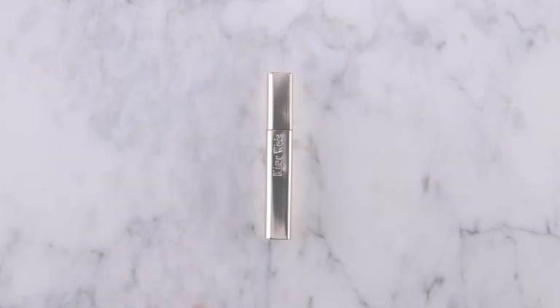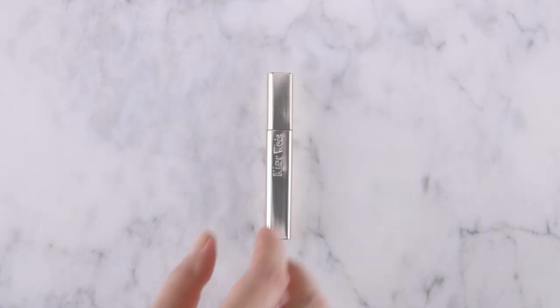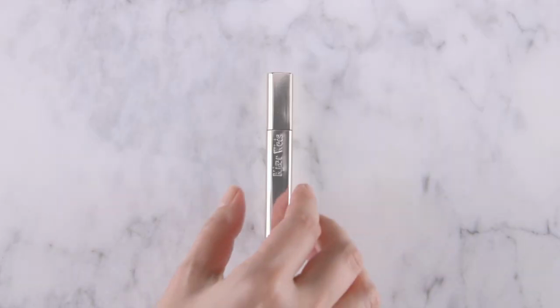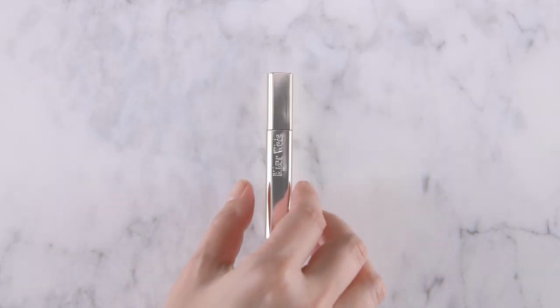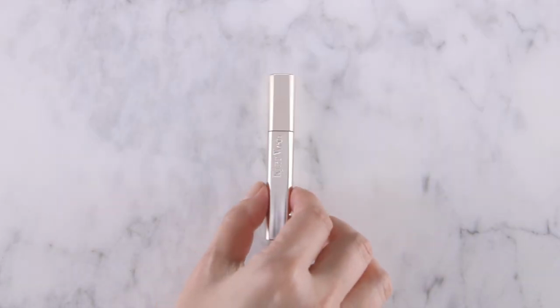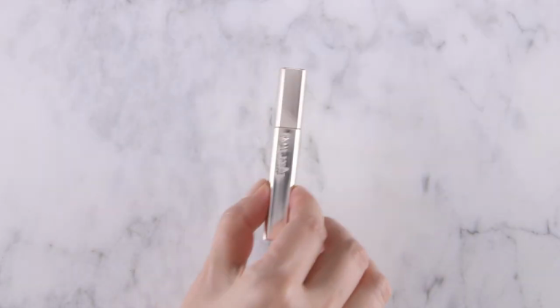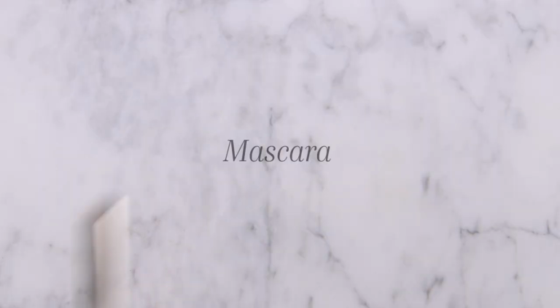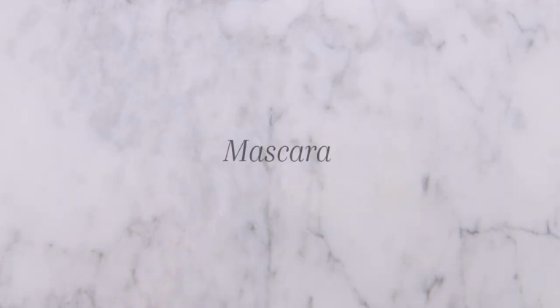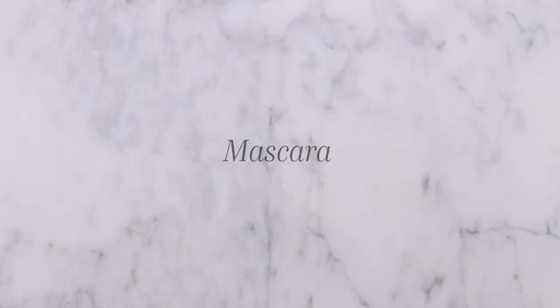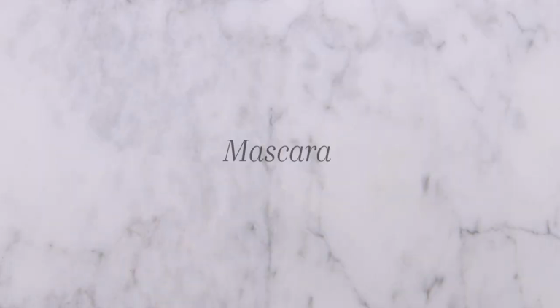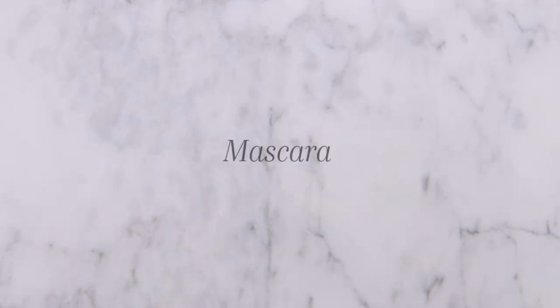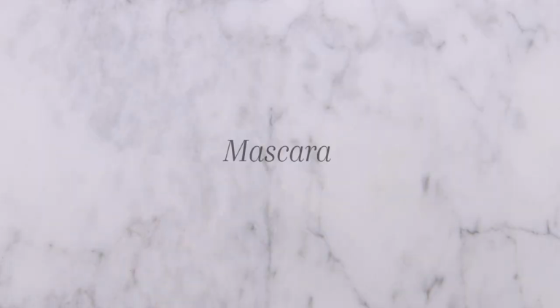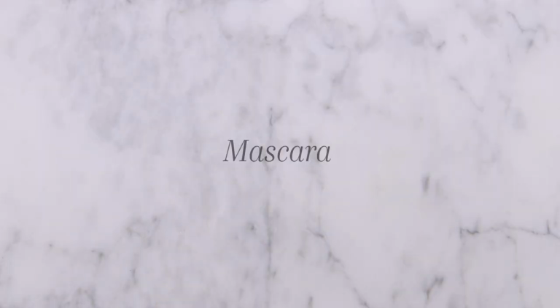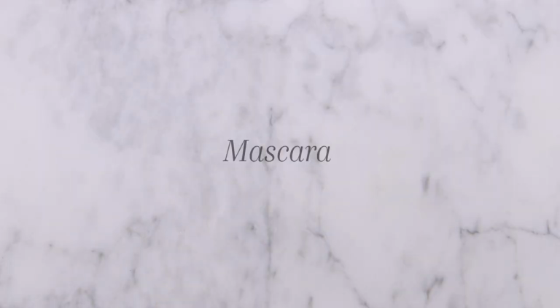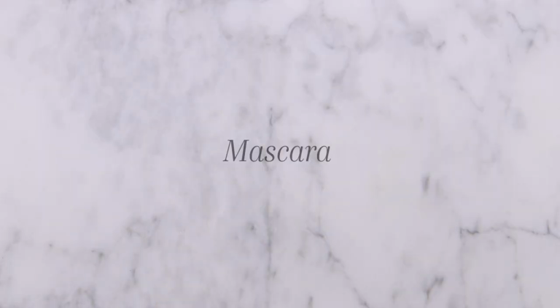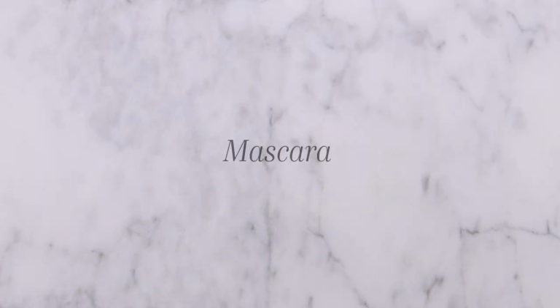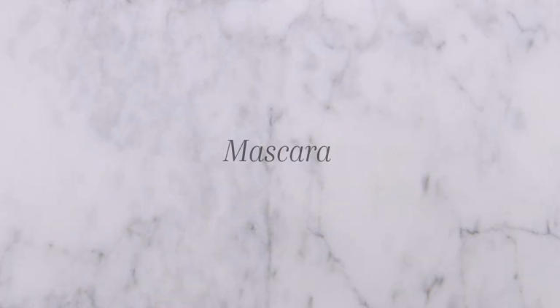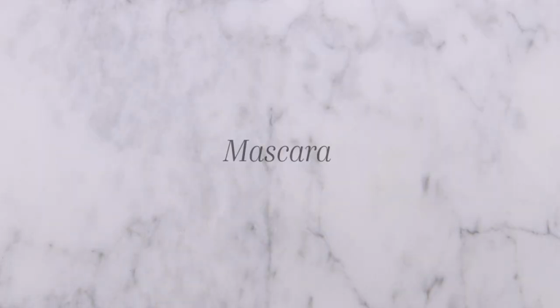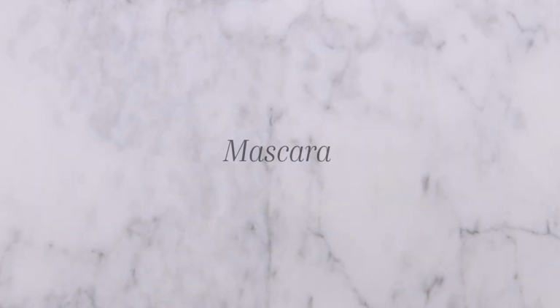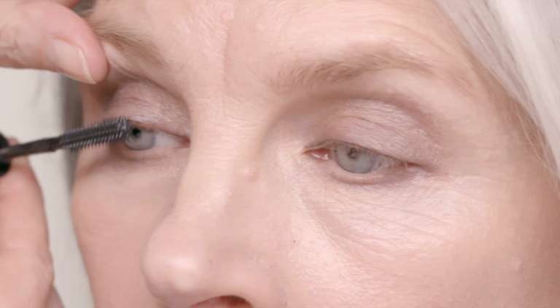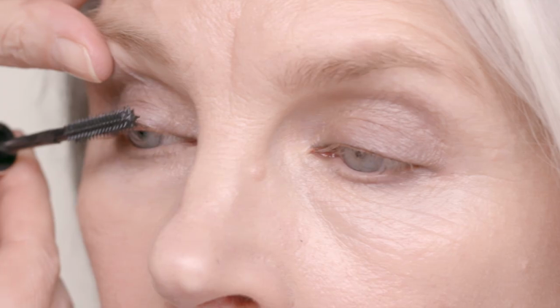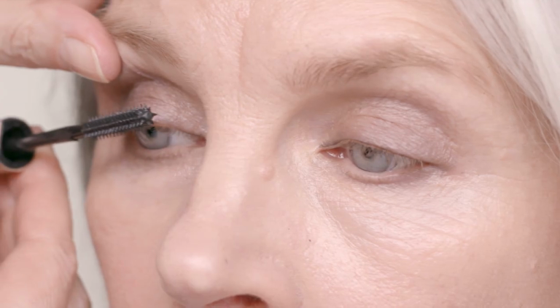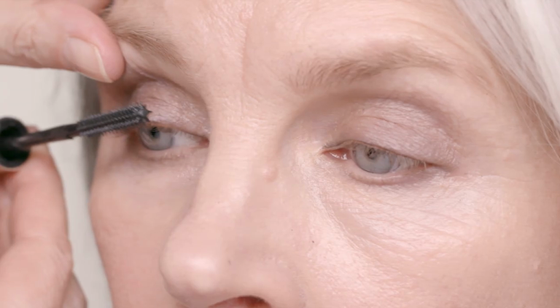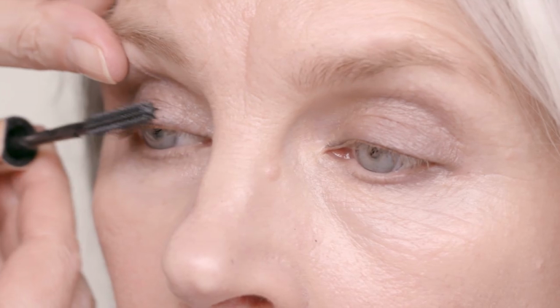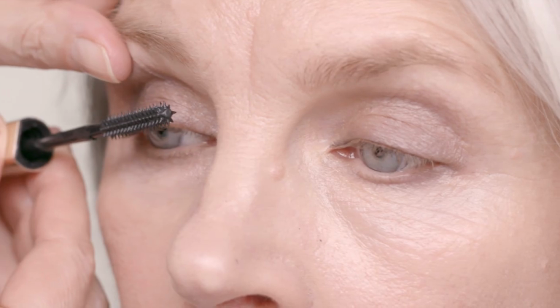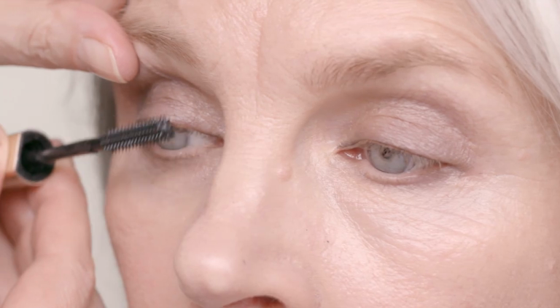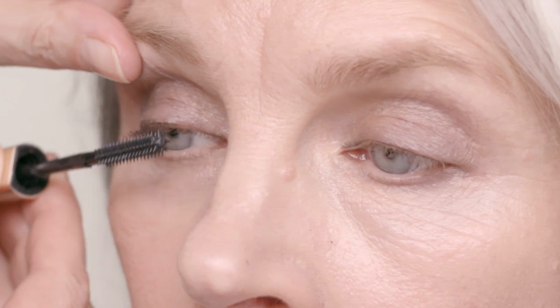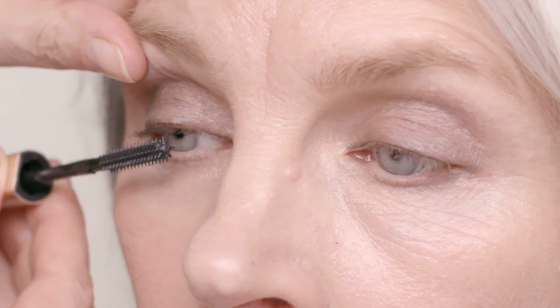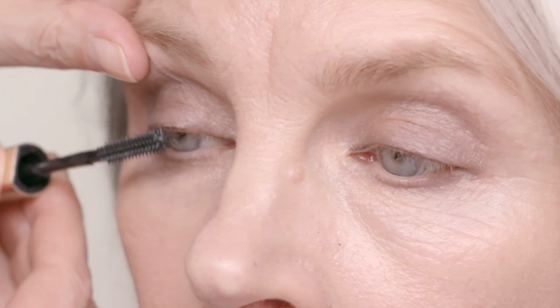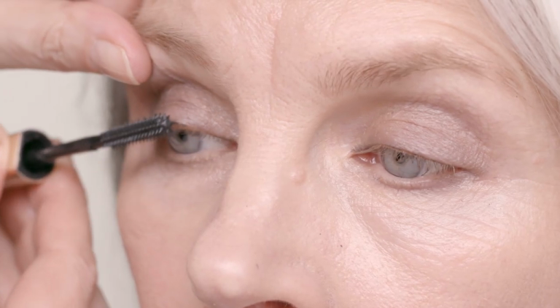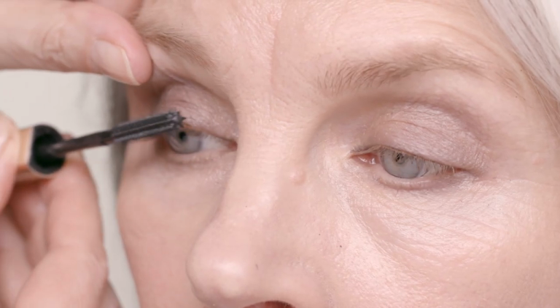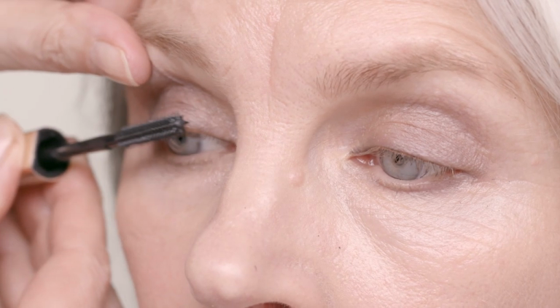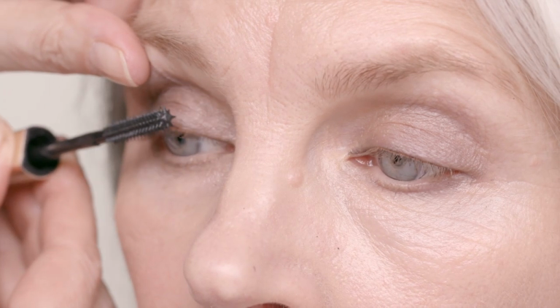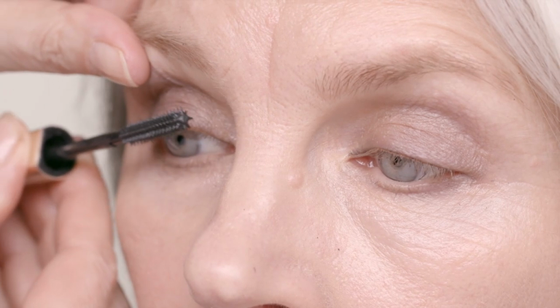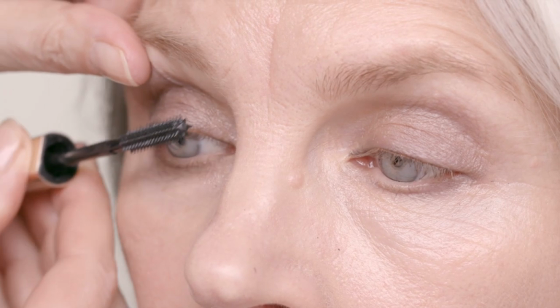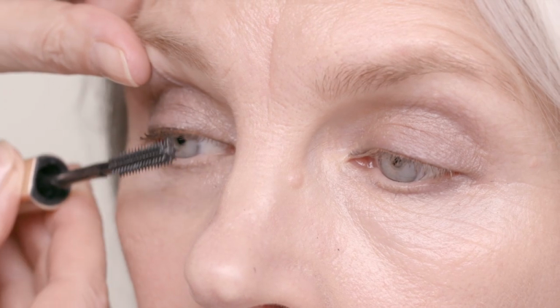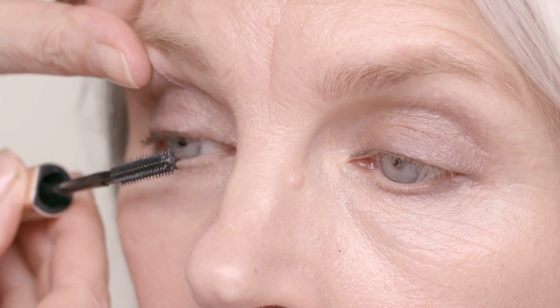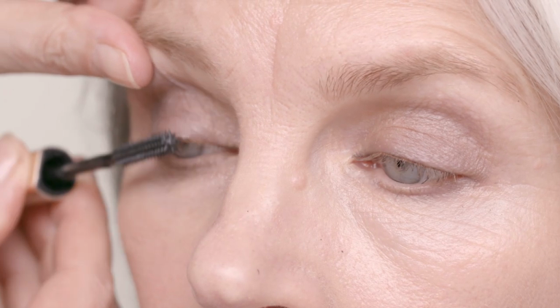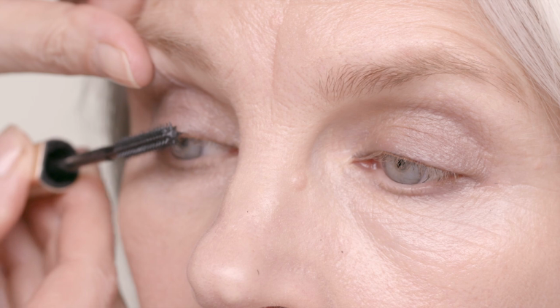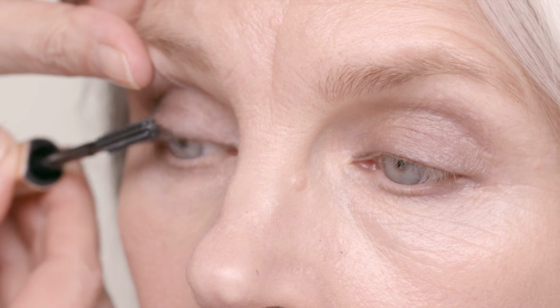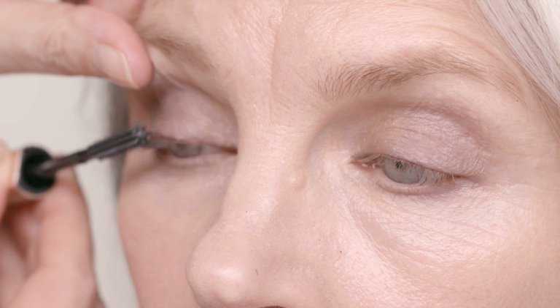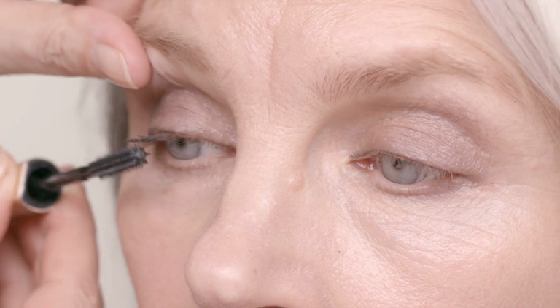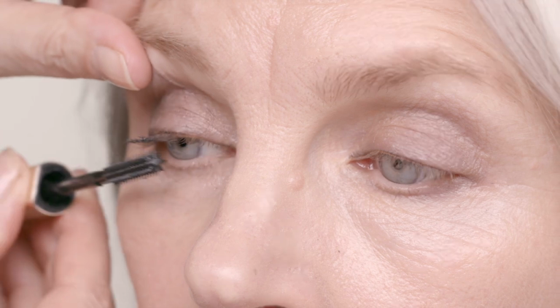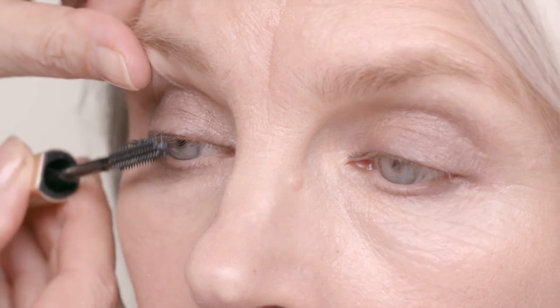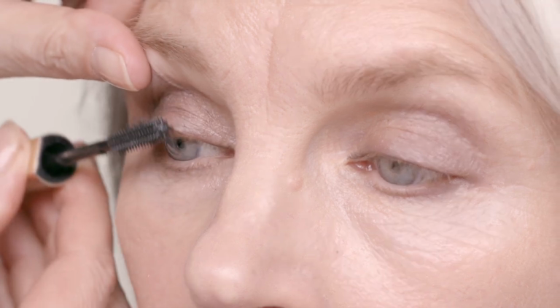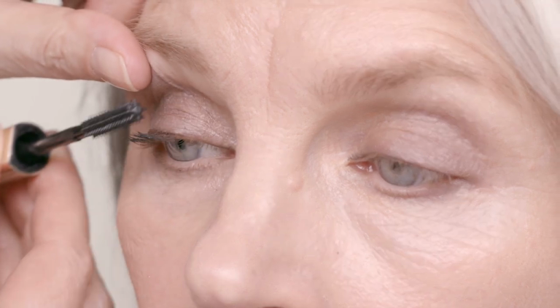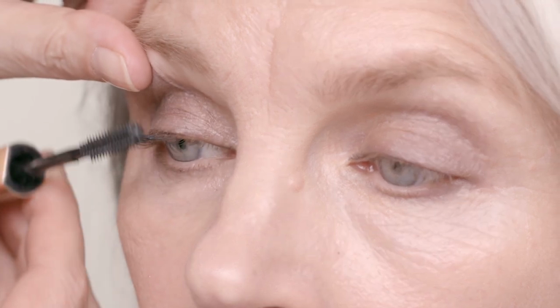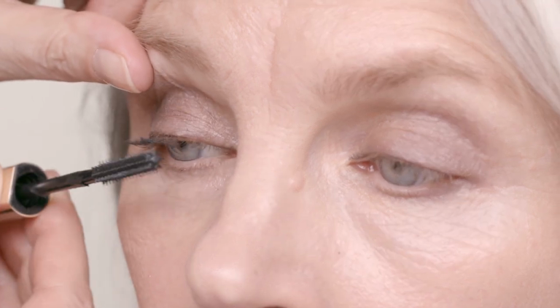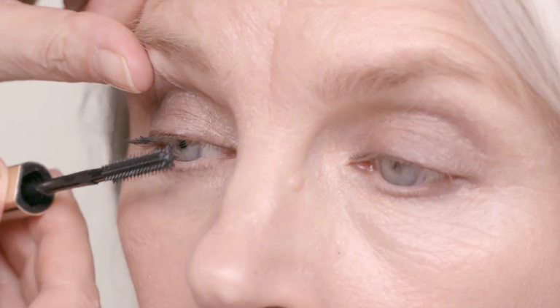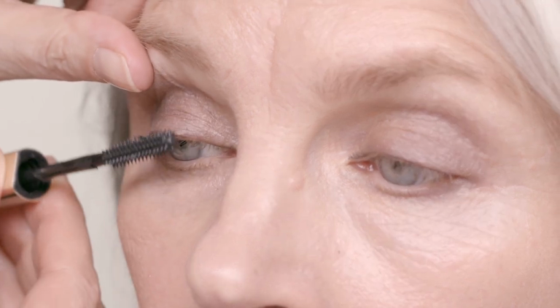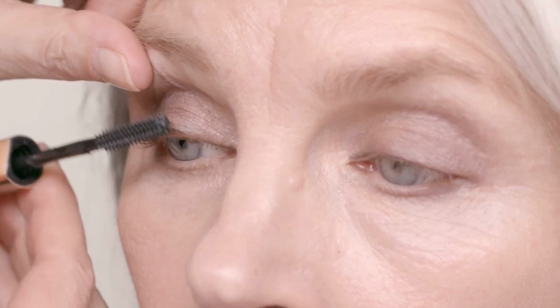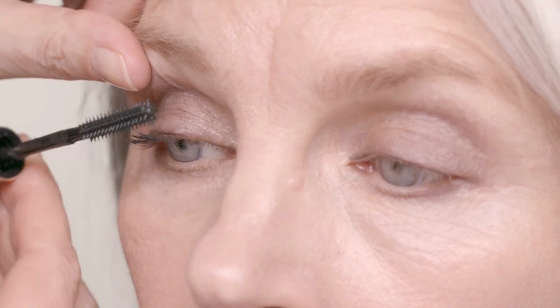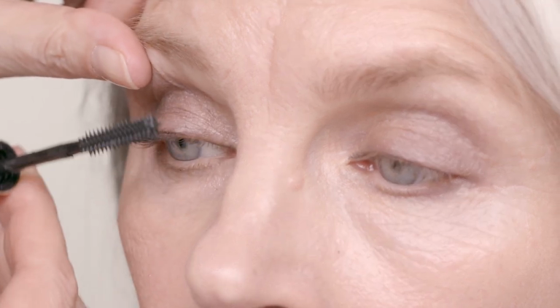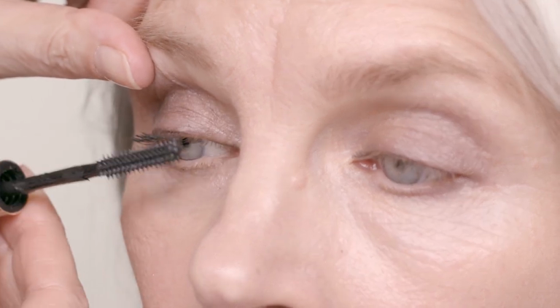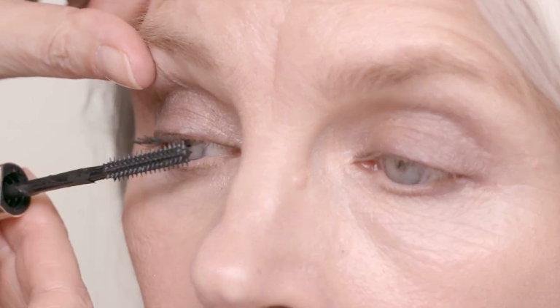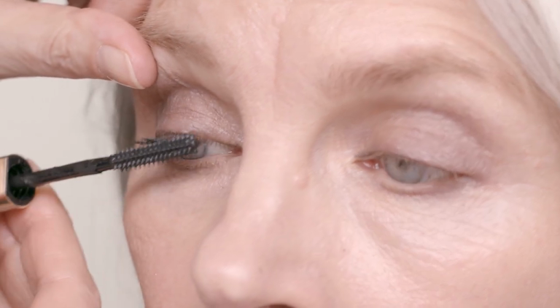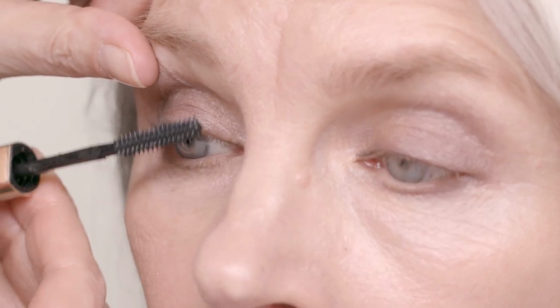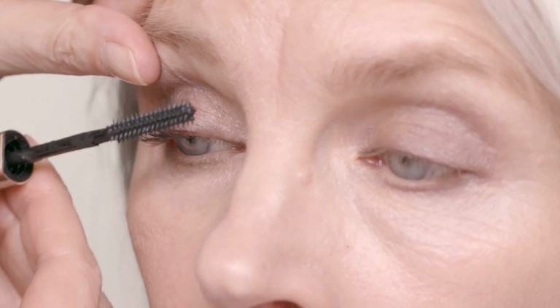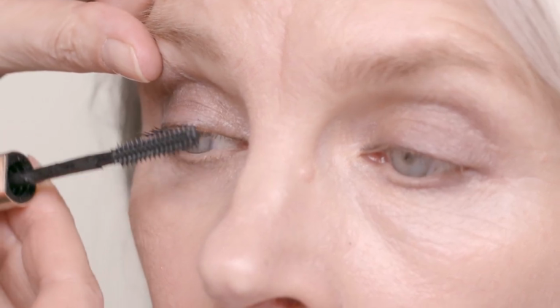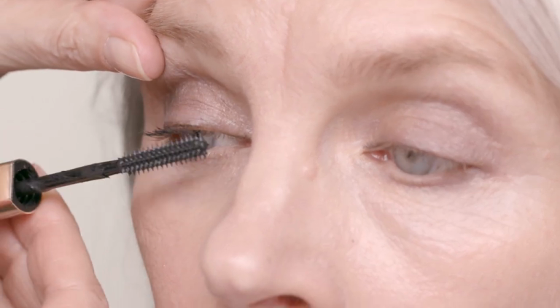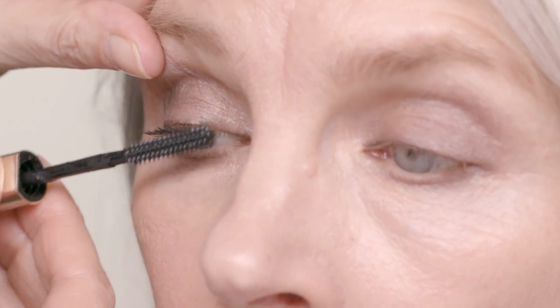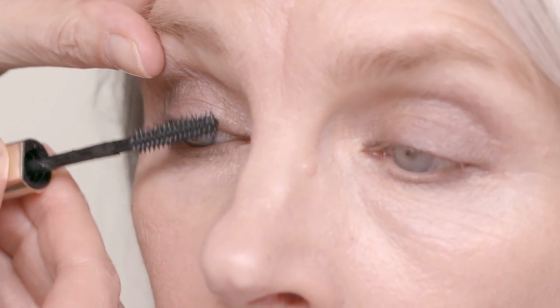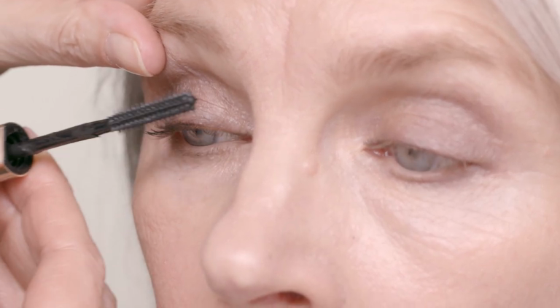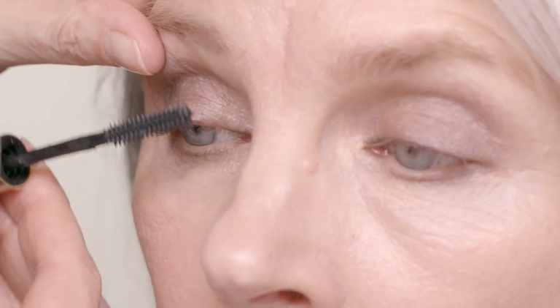Apply a coat of mascara, gently pulling up the eyelids. I like to keep it light and natural.